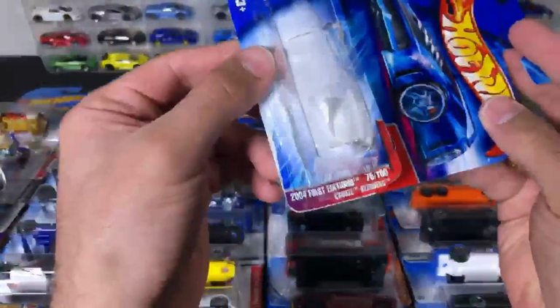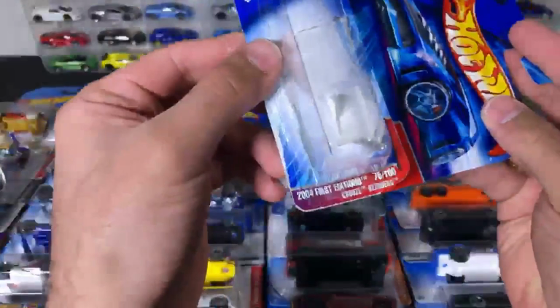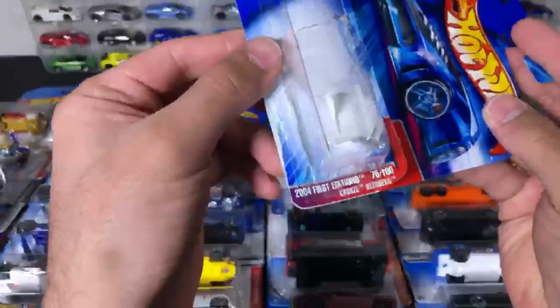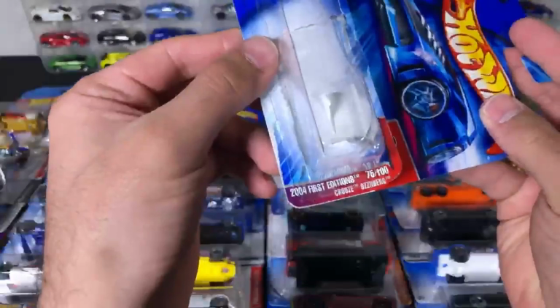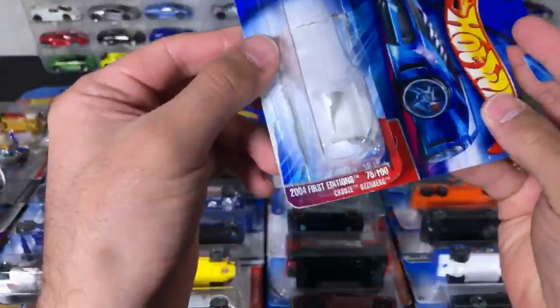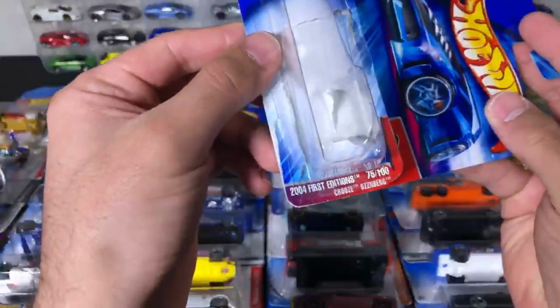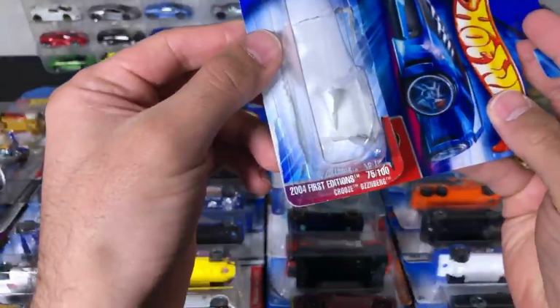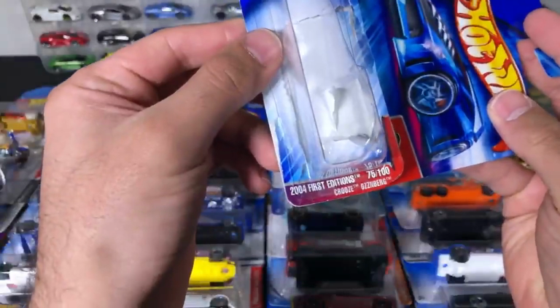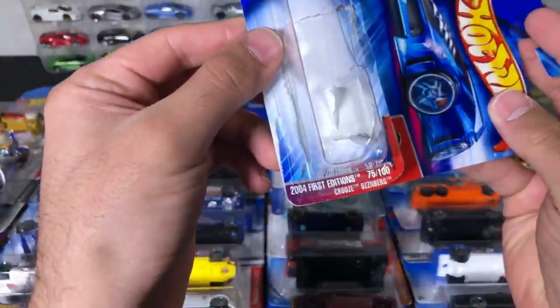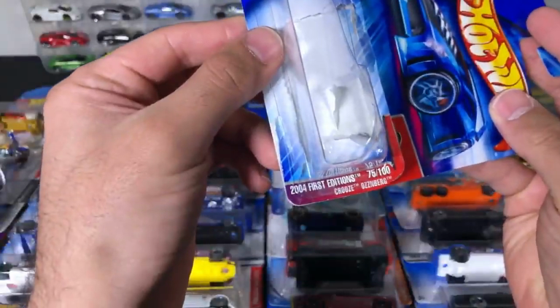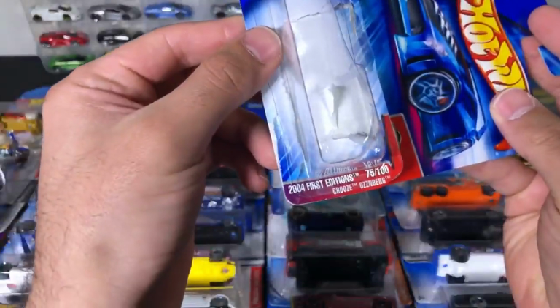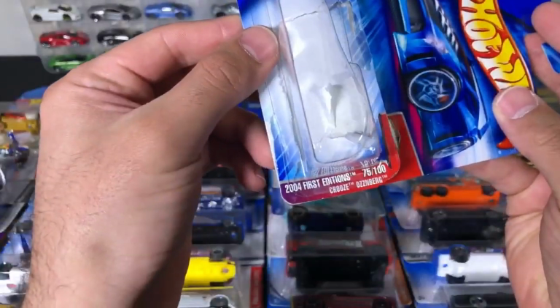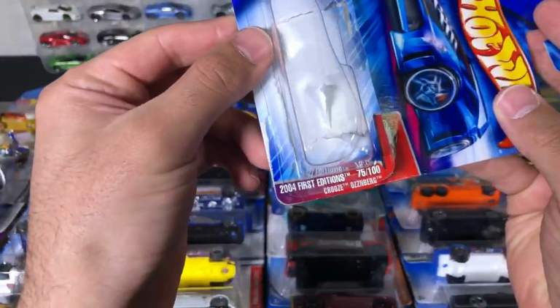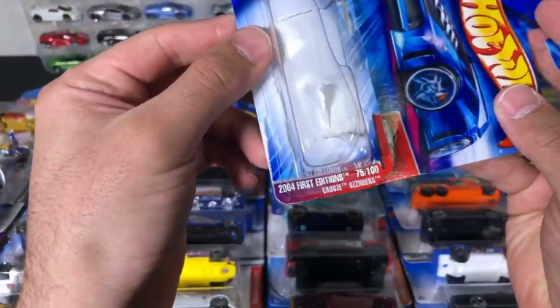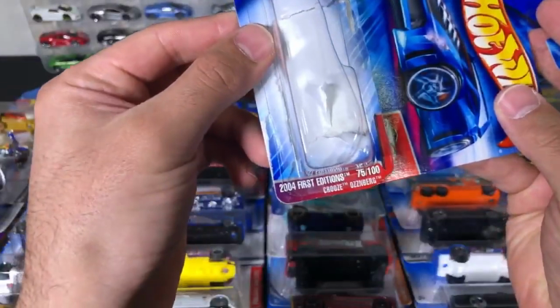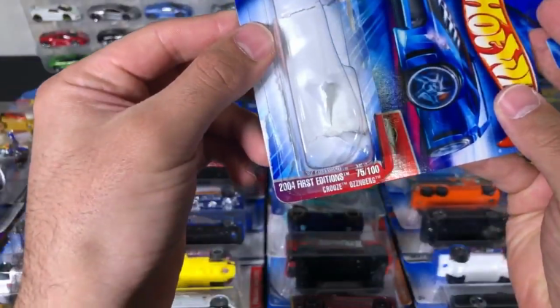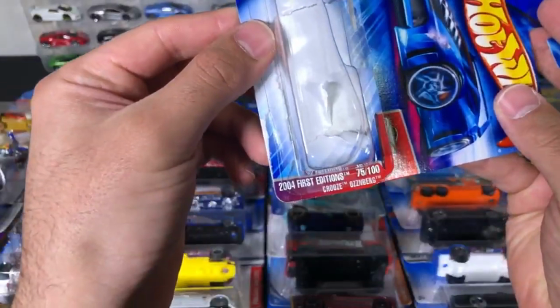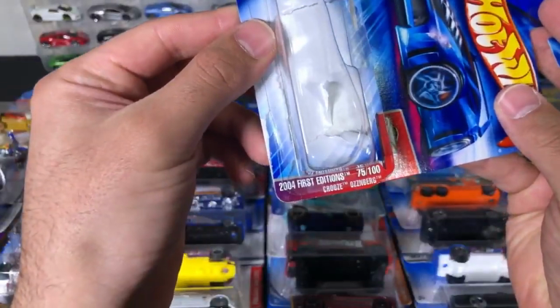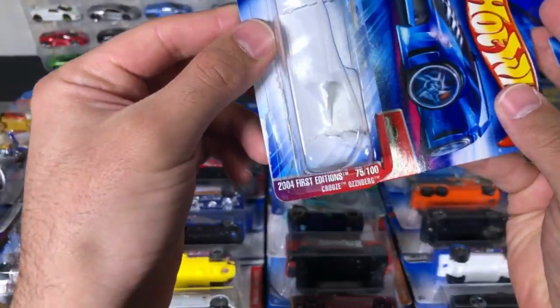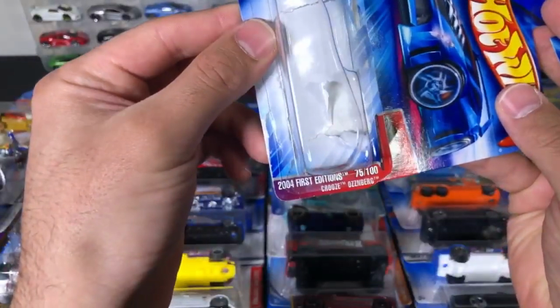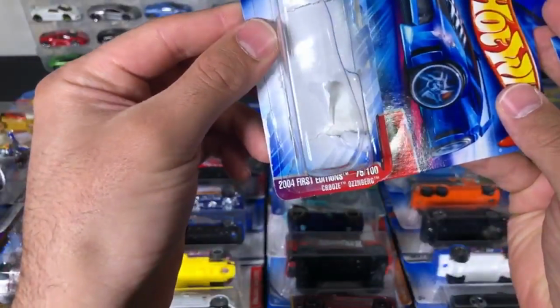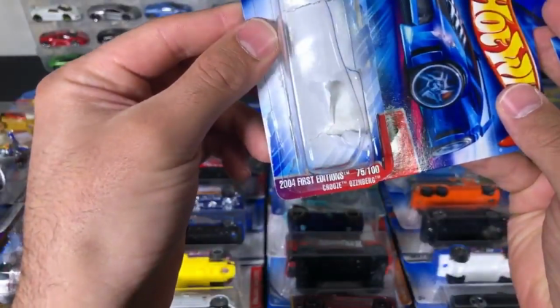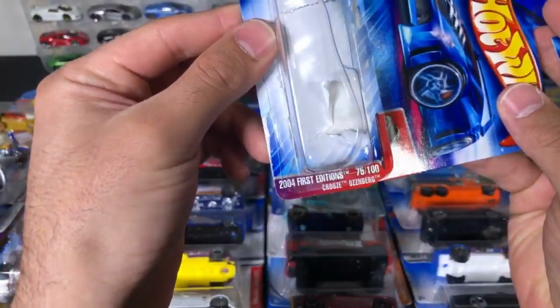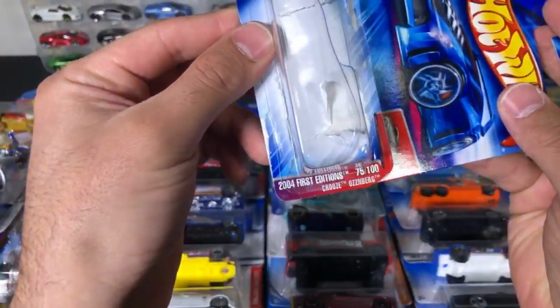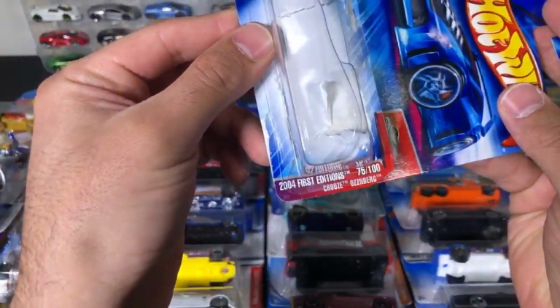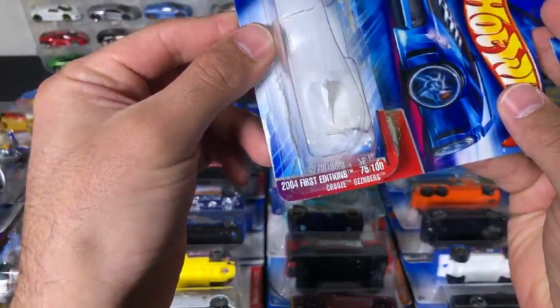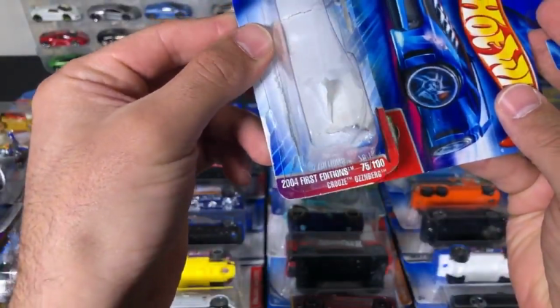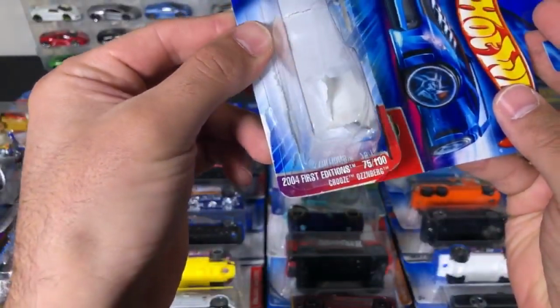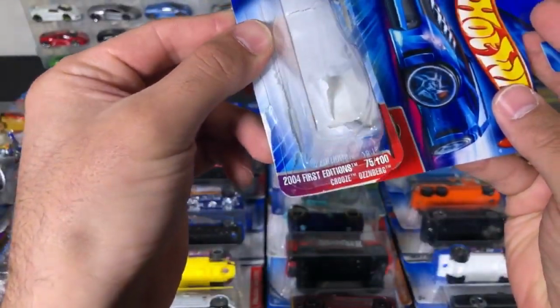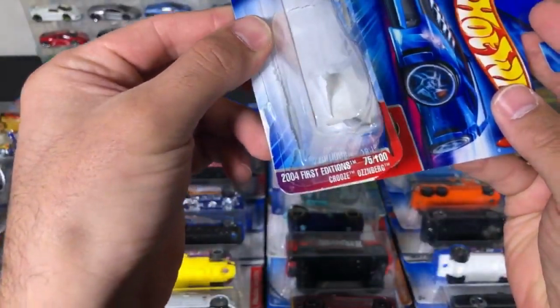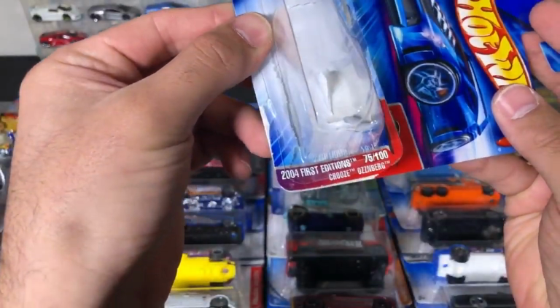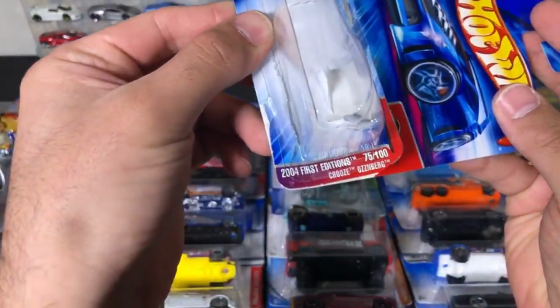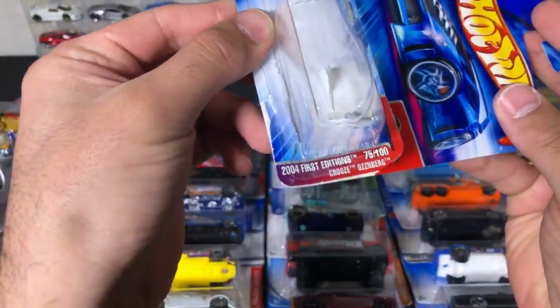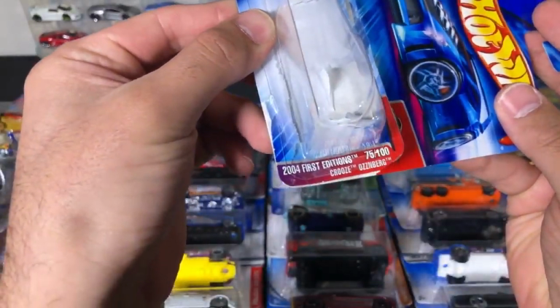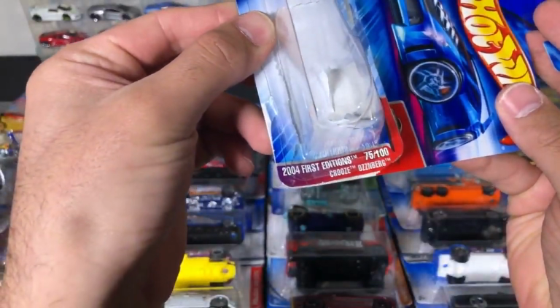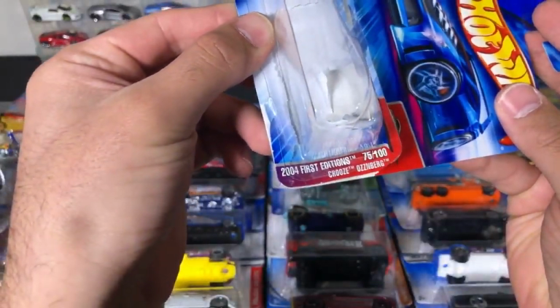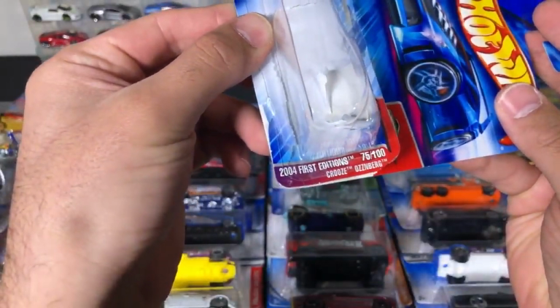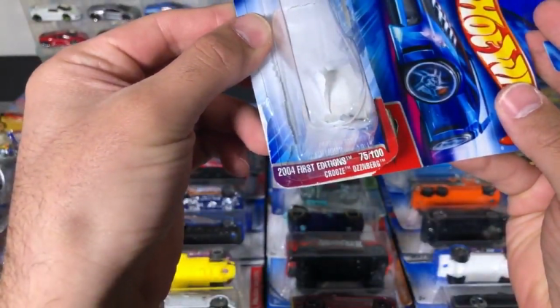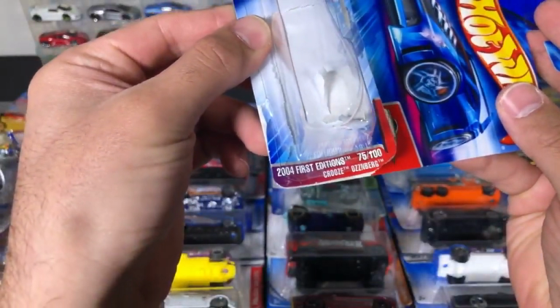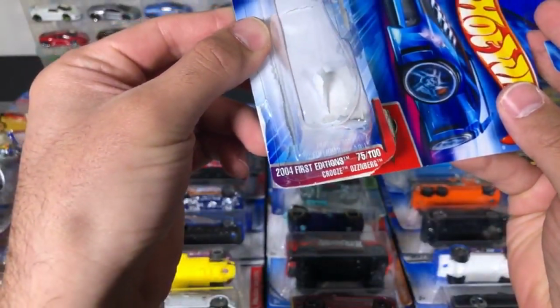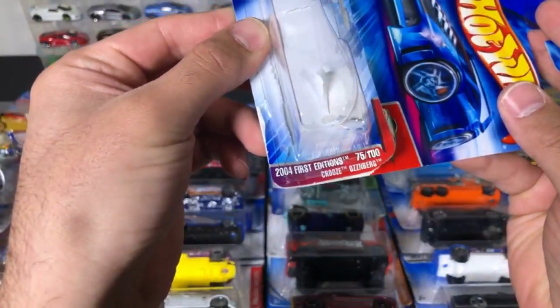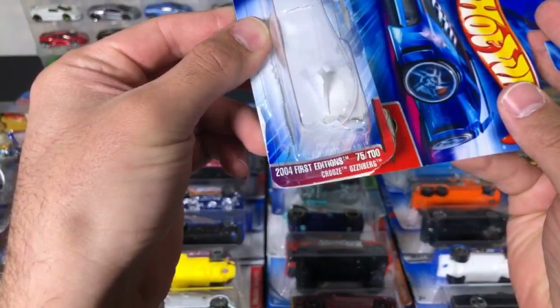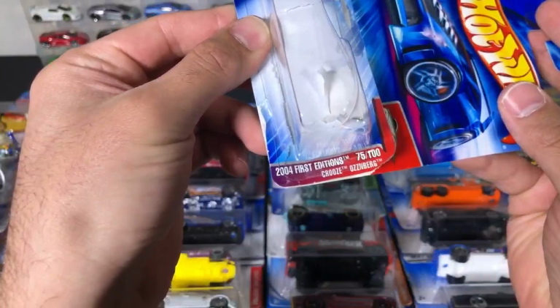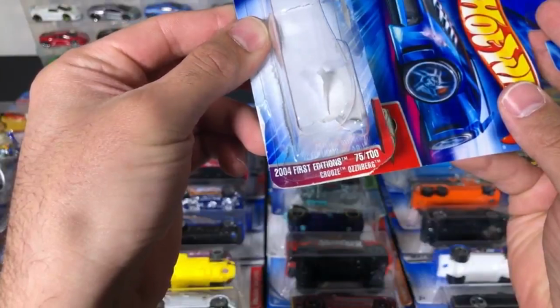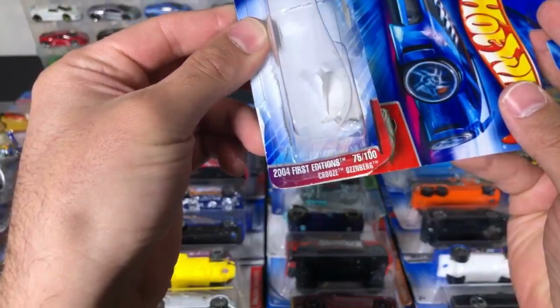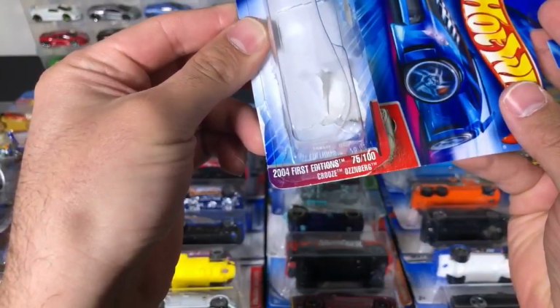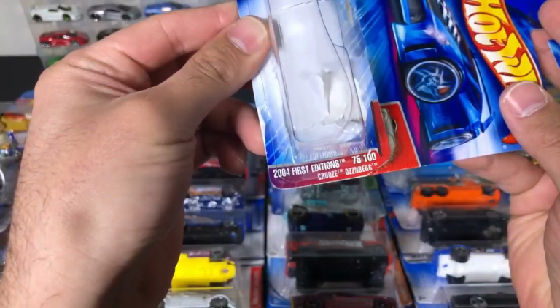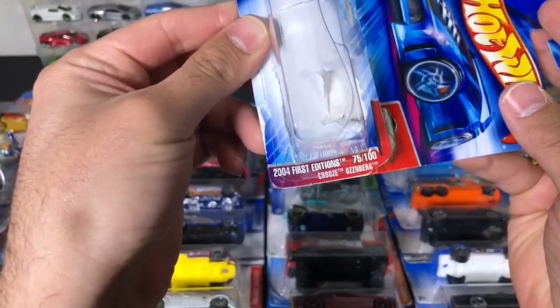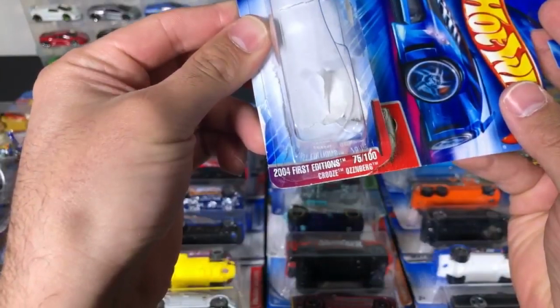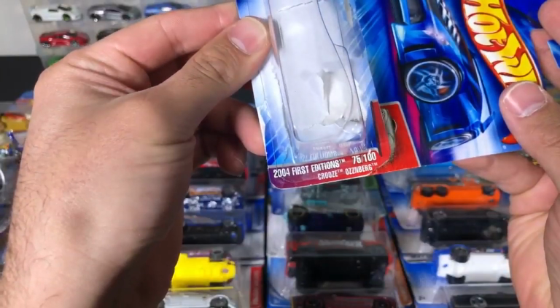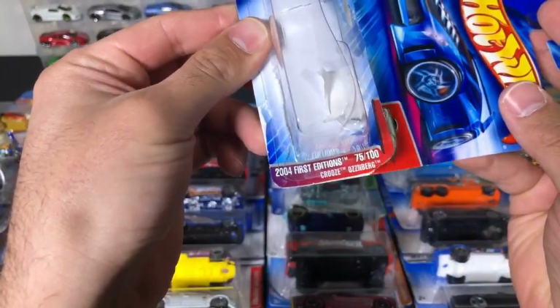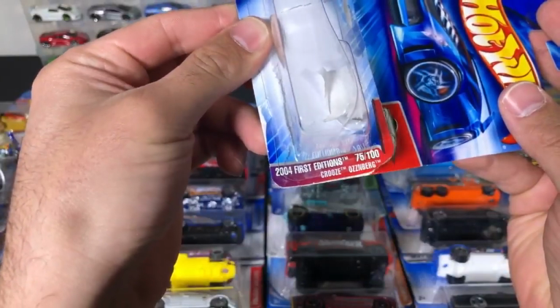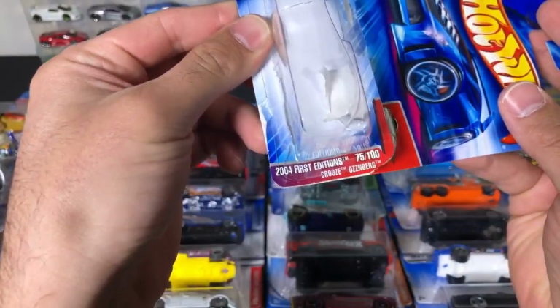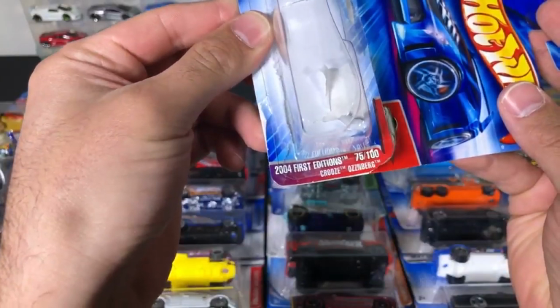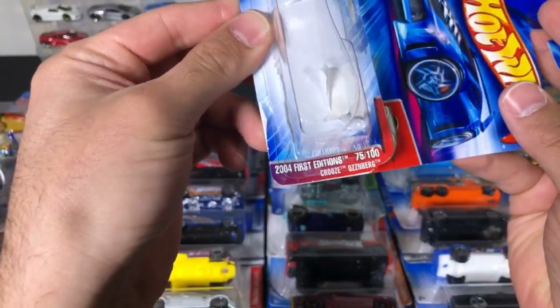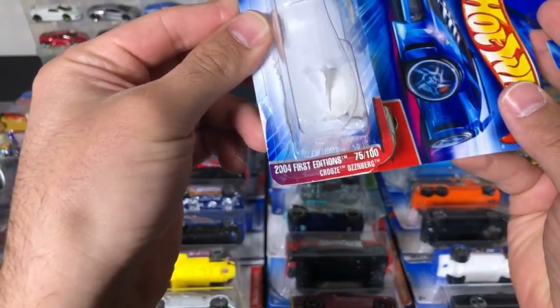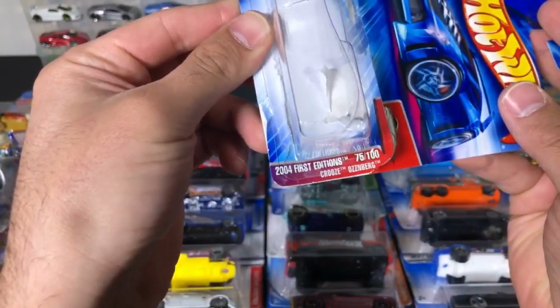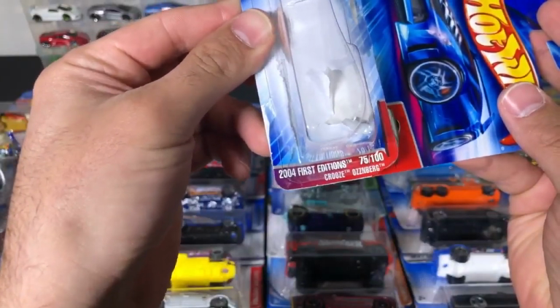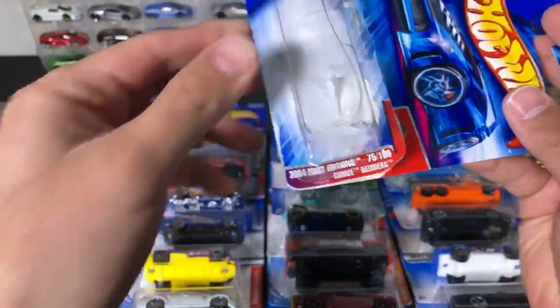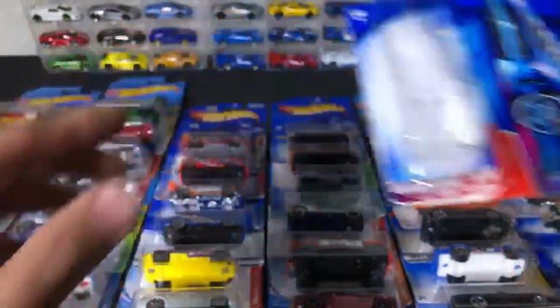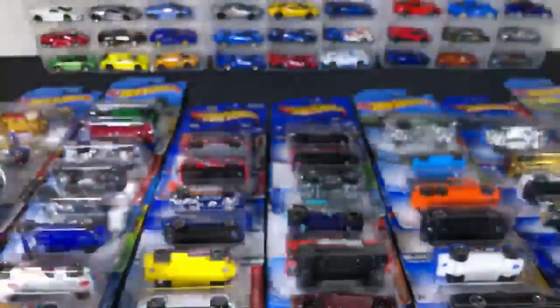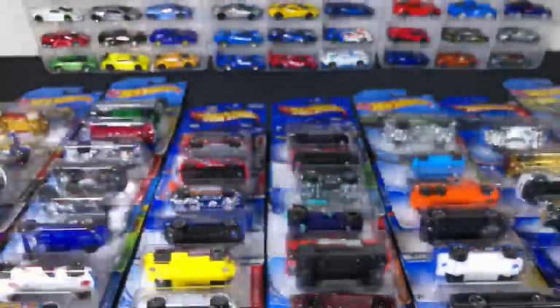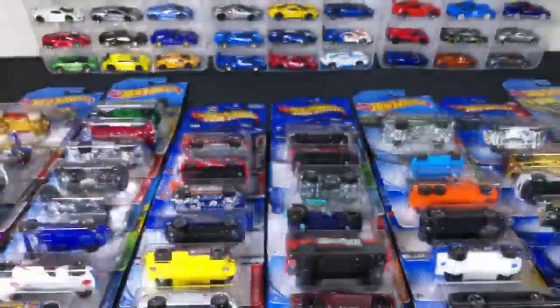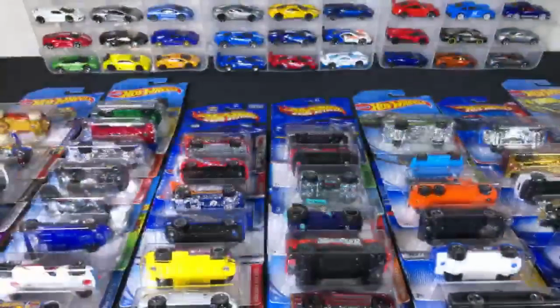The name of that last car is Cruze Ozenberg — you can see it right there on the packaging.